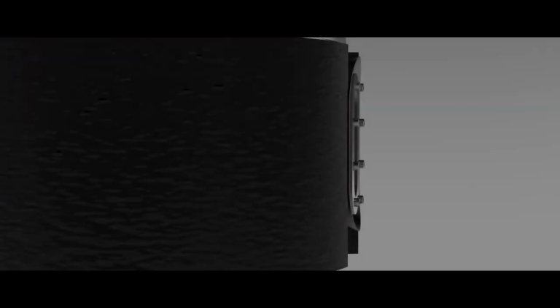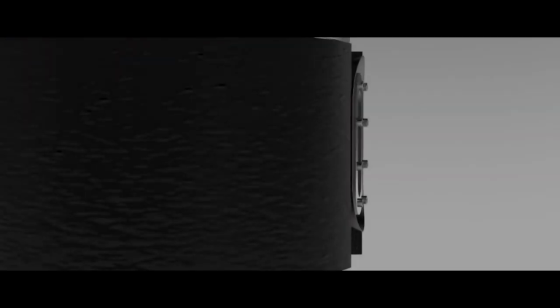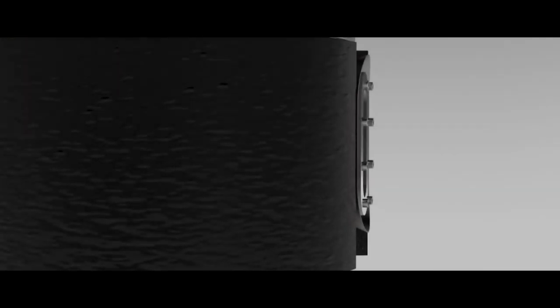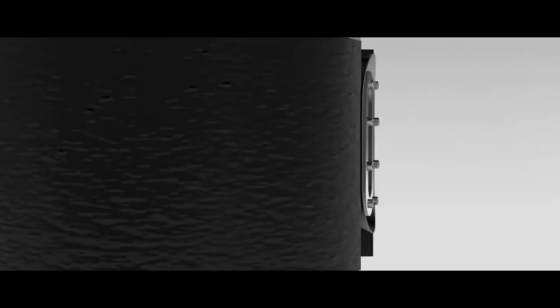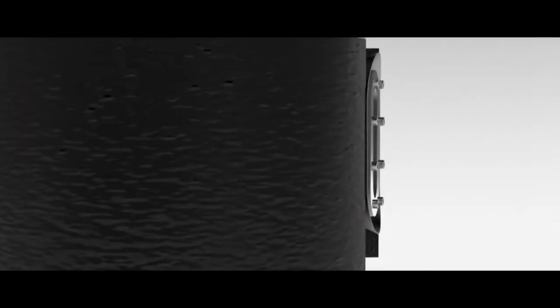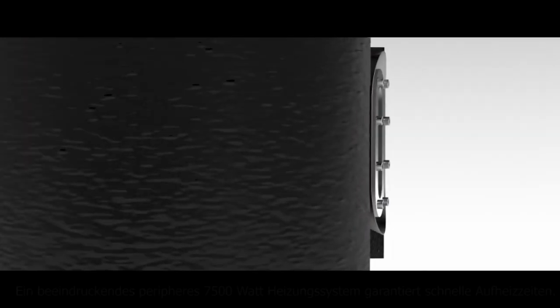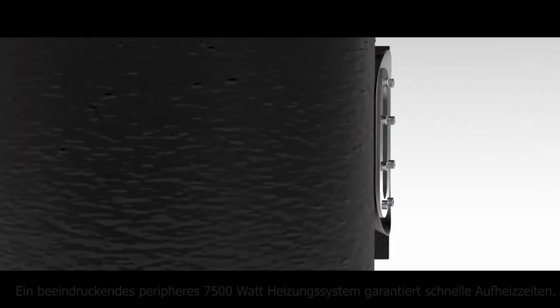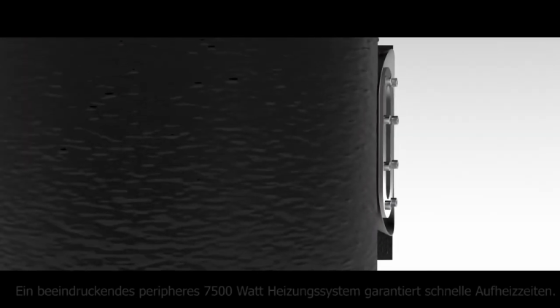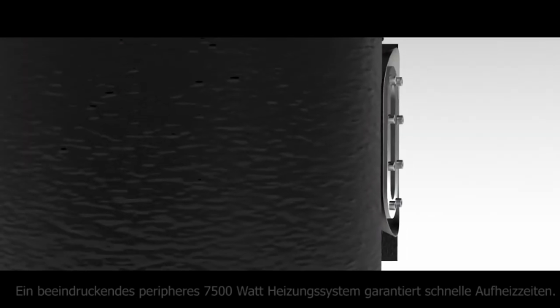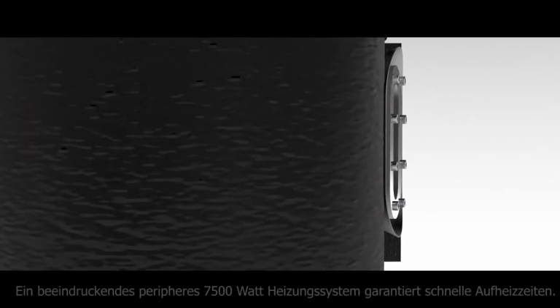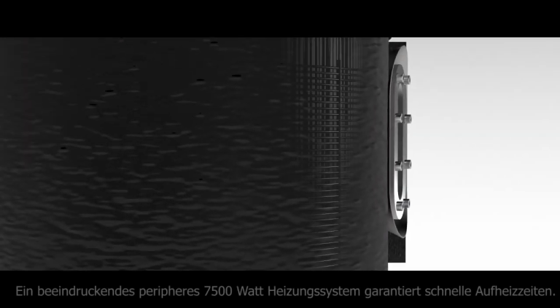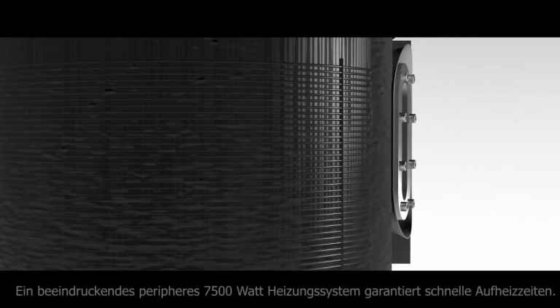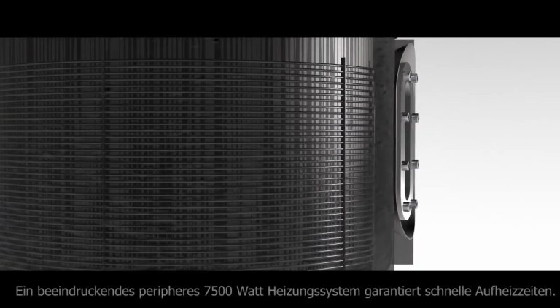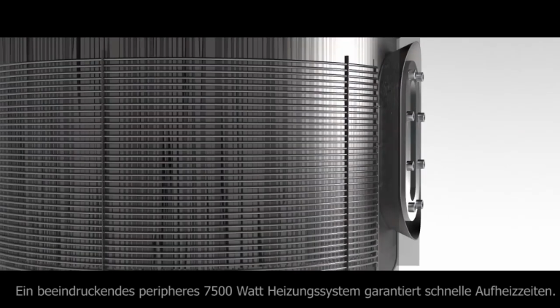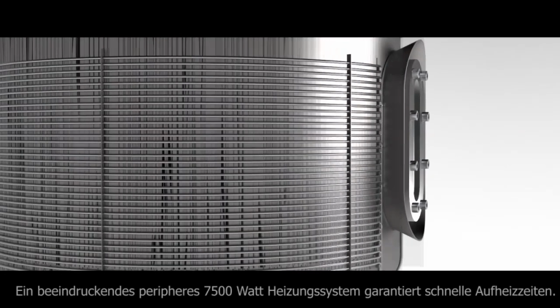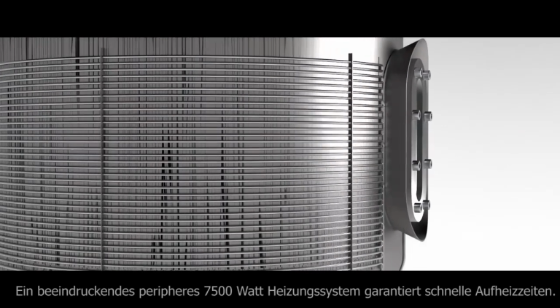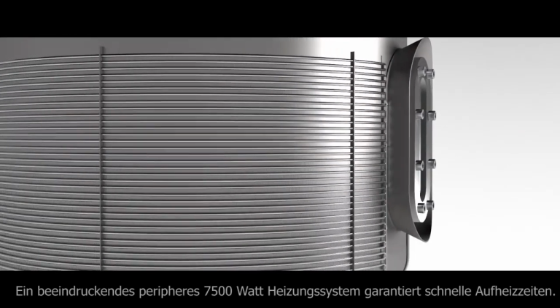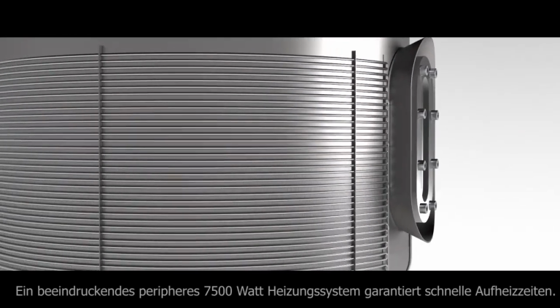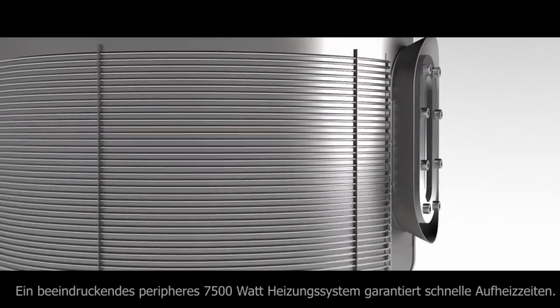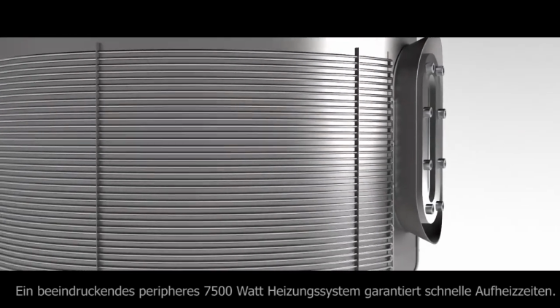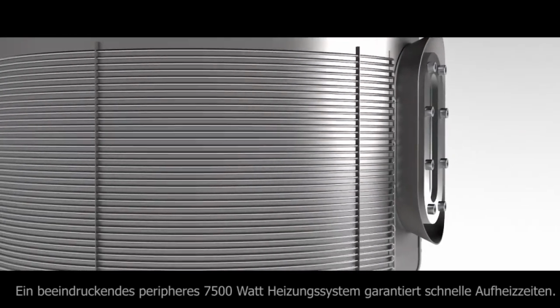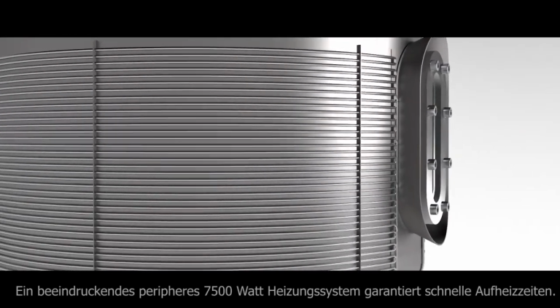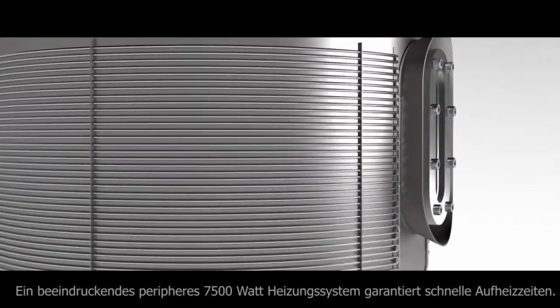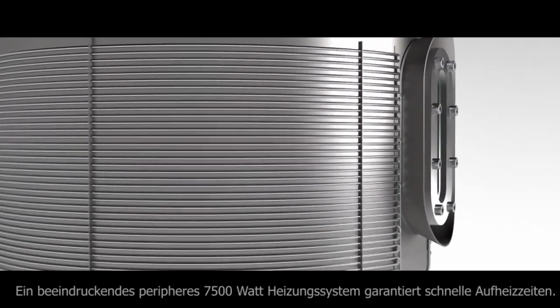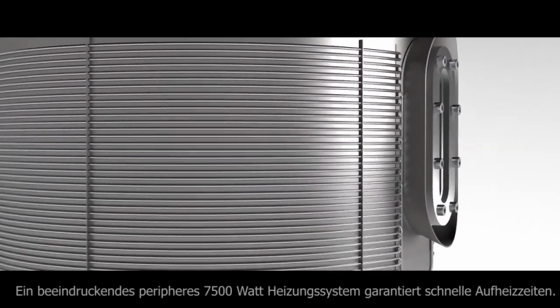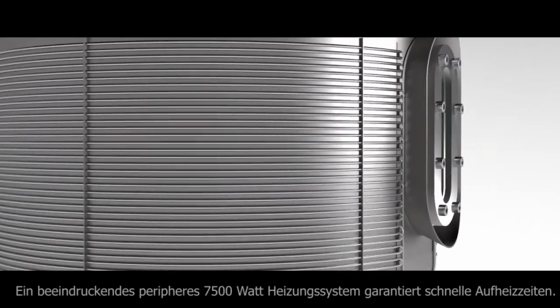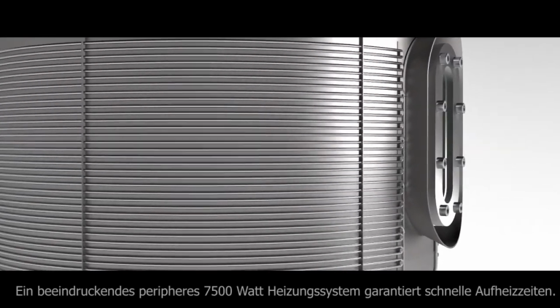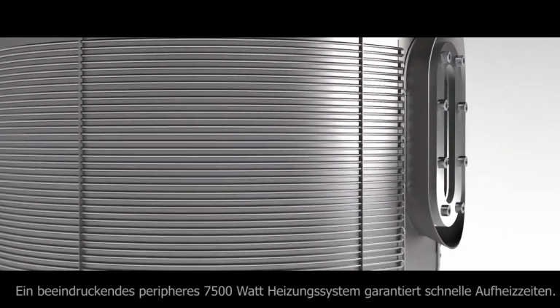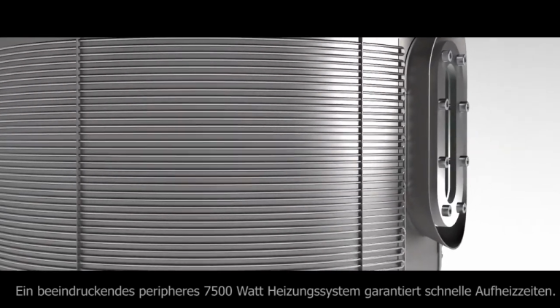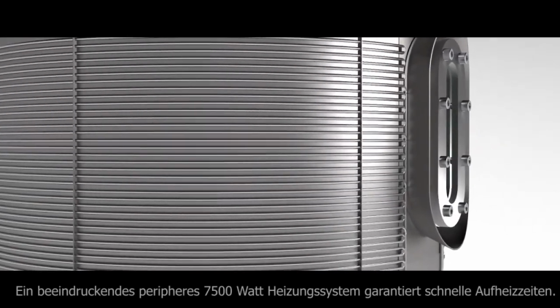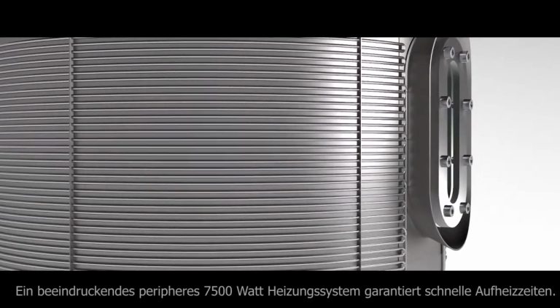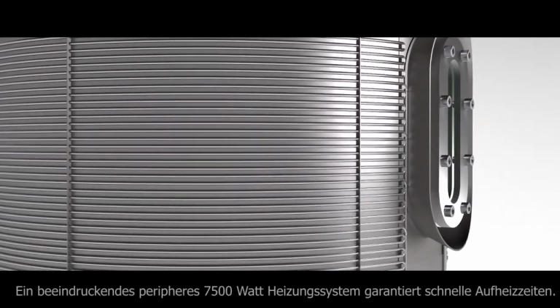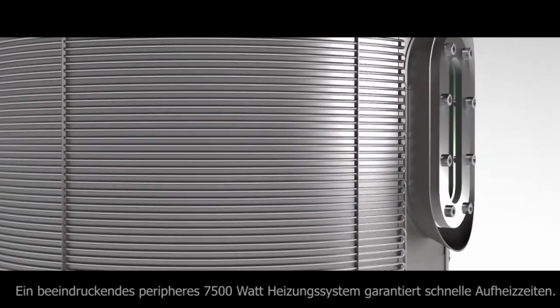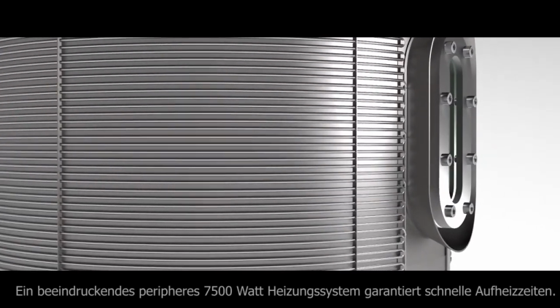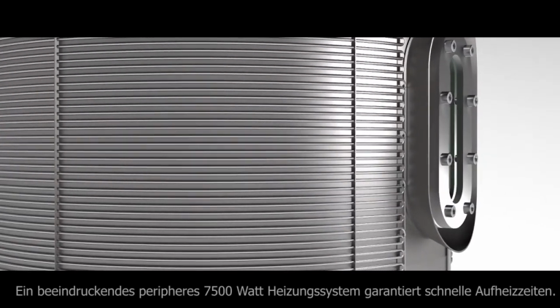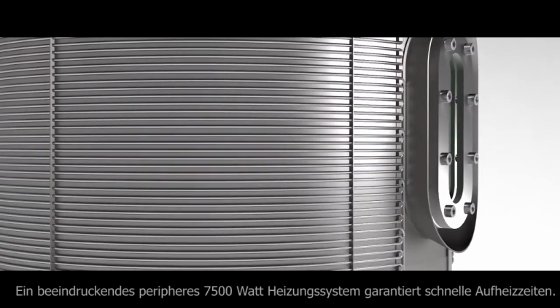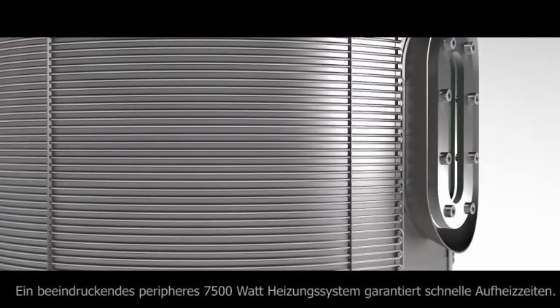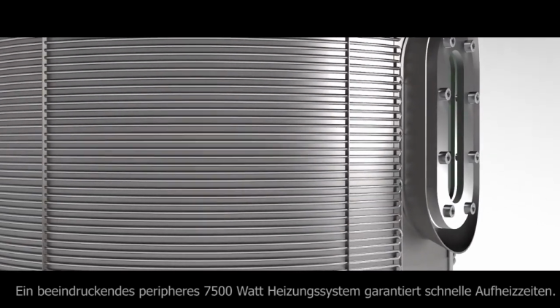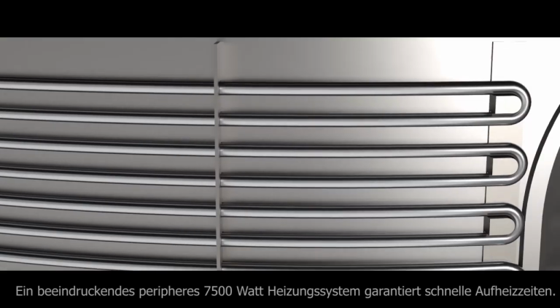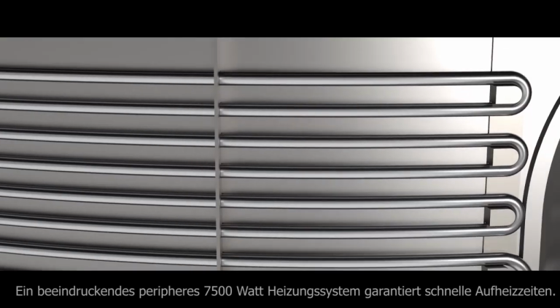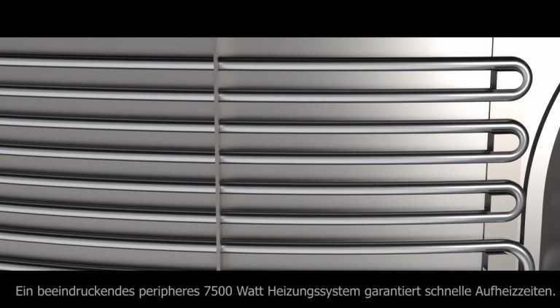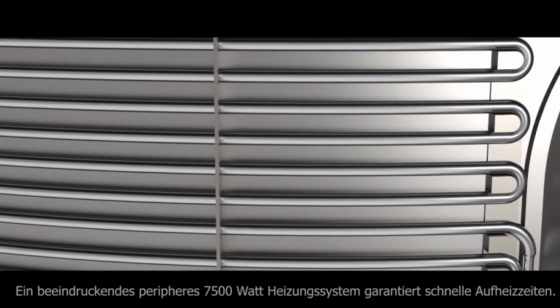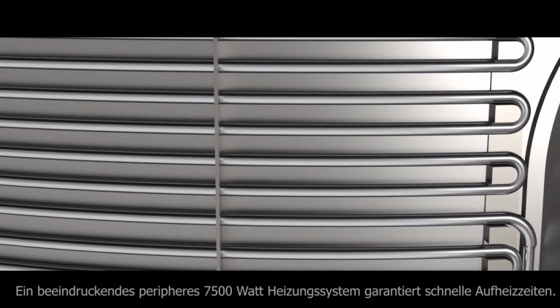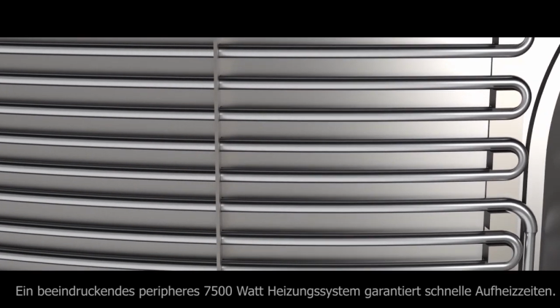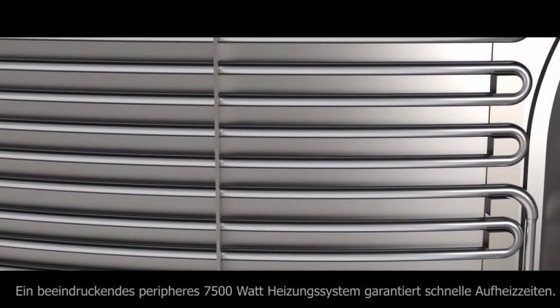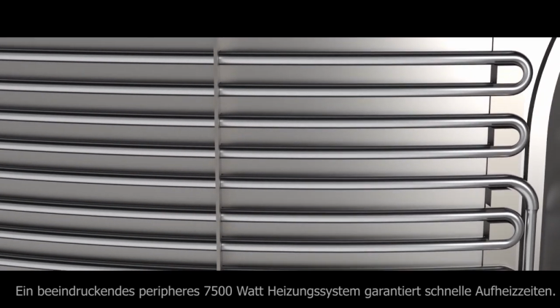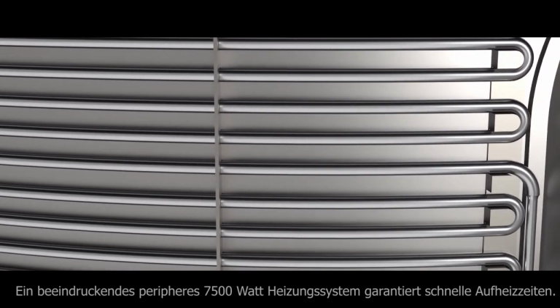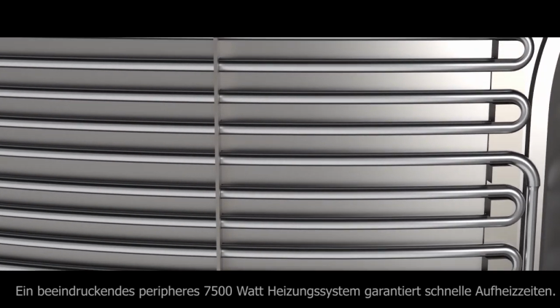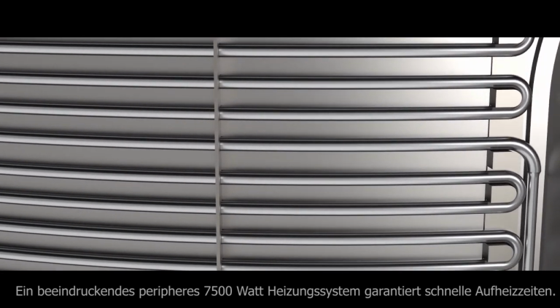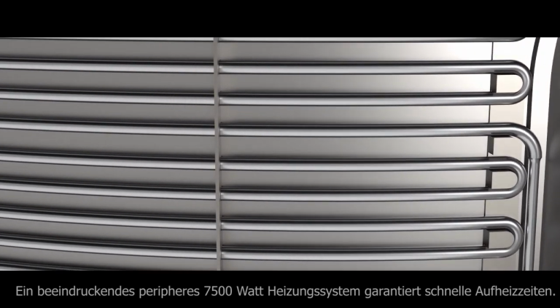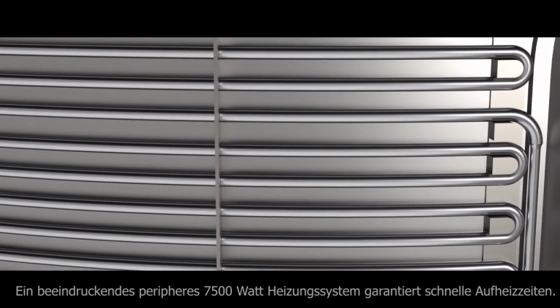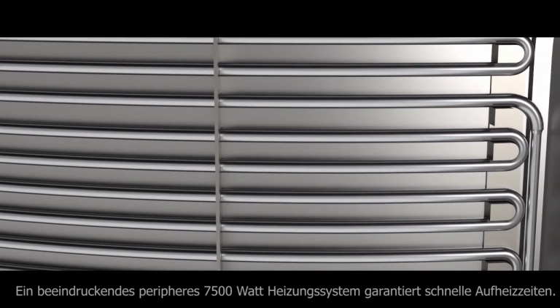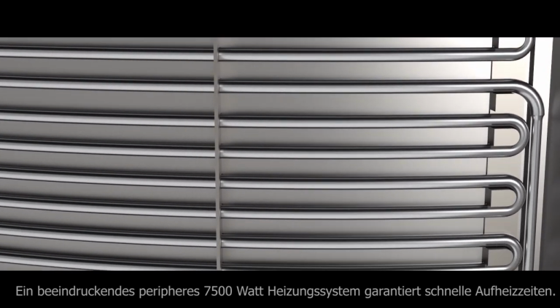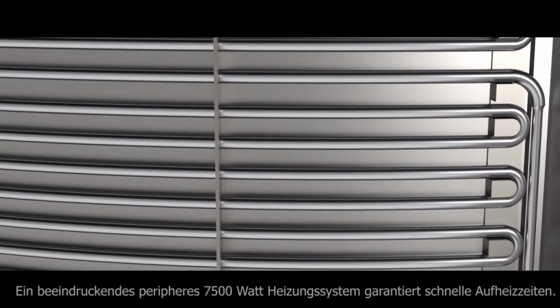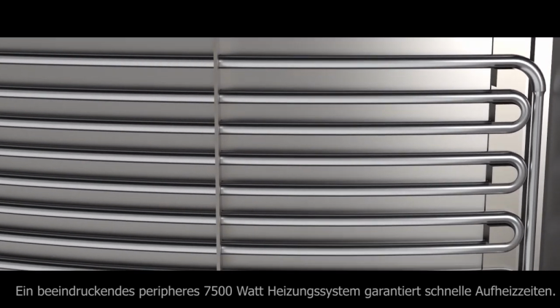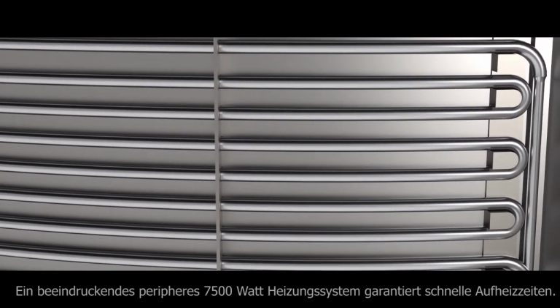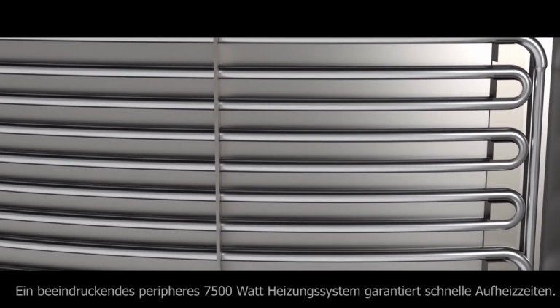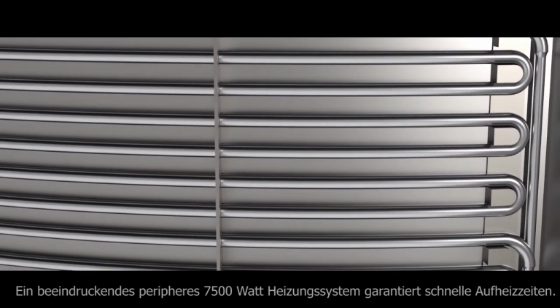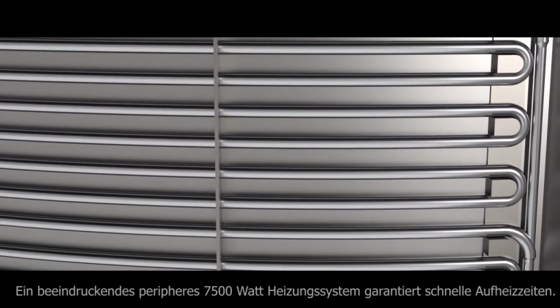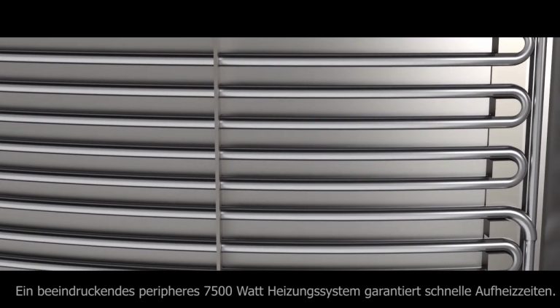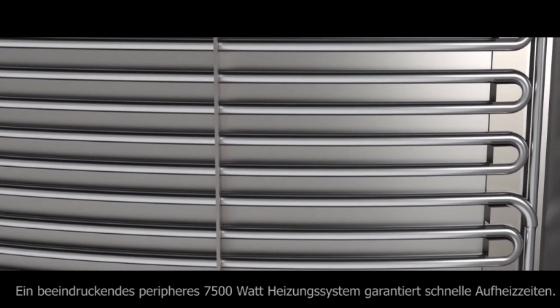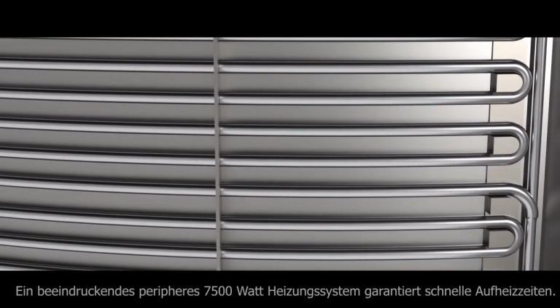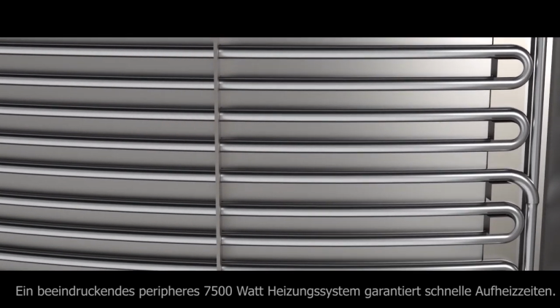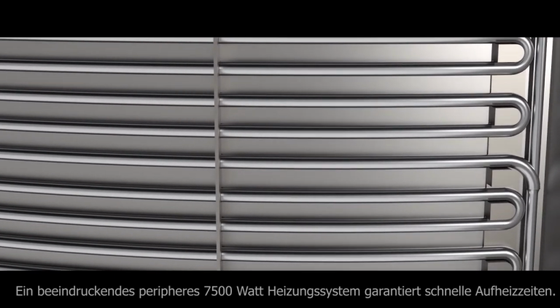High quality isolation ensures energy efficiency. A remarkable 7500W peripheral heating system guarantees top-level heating times.